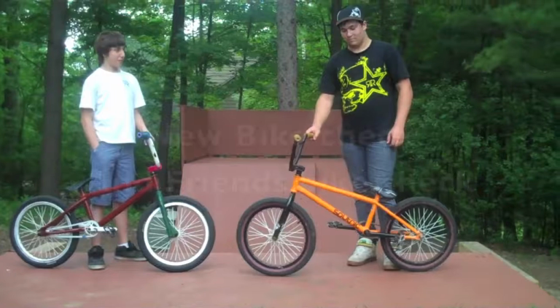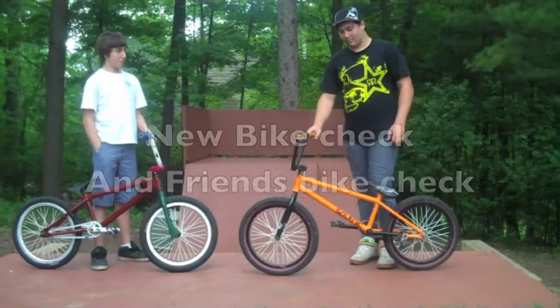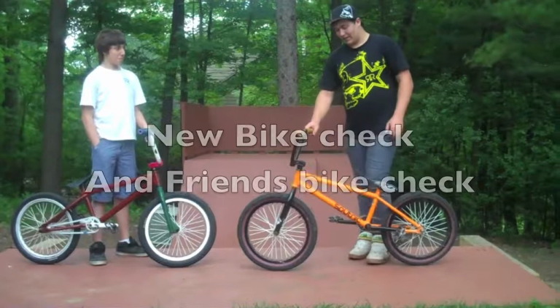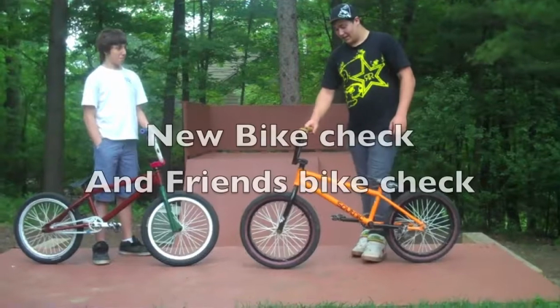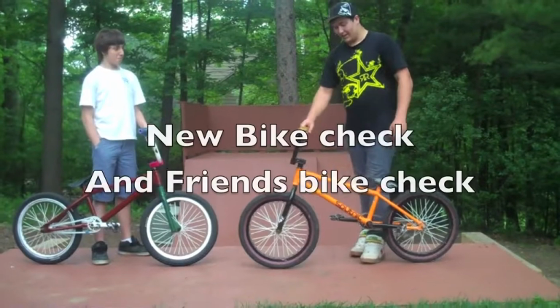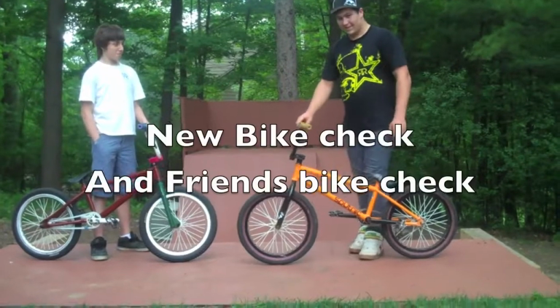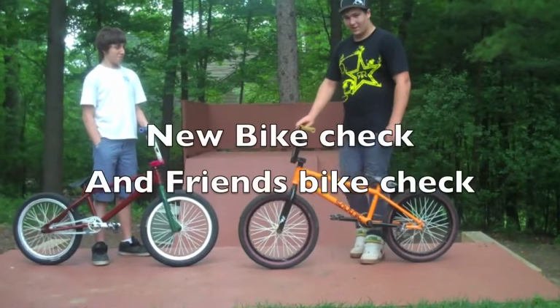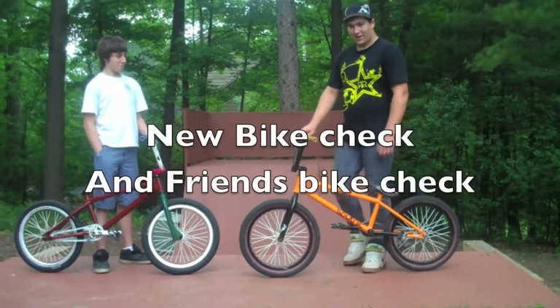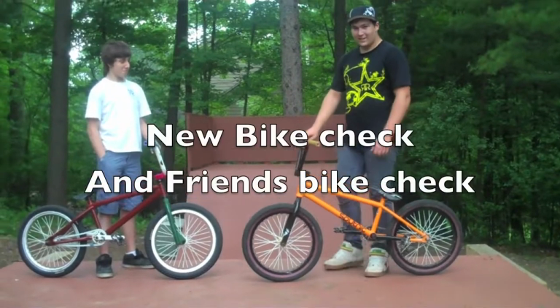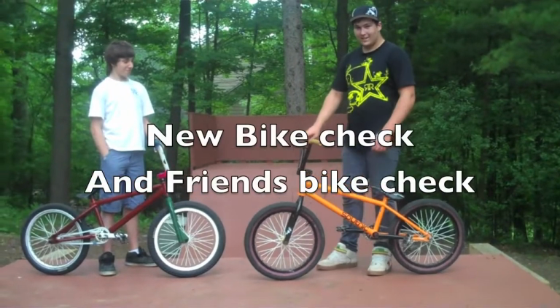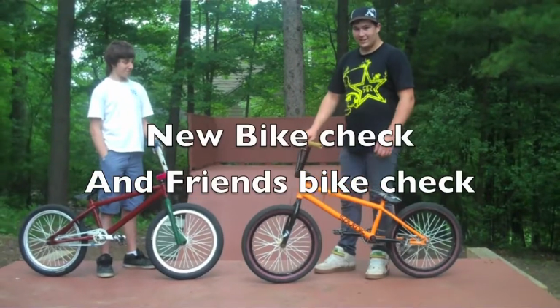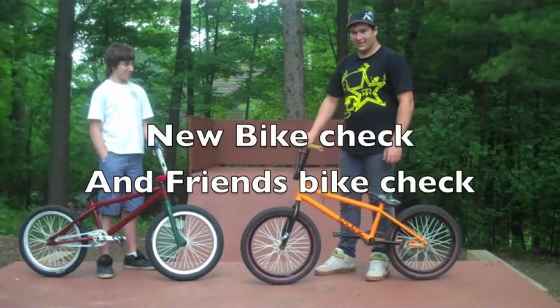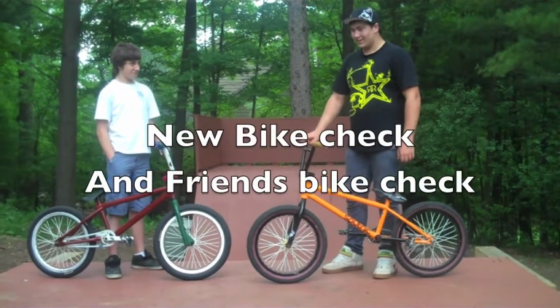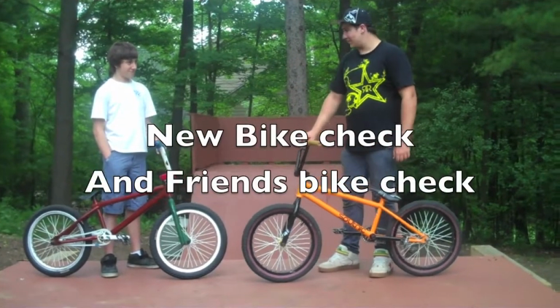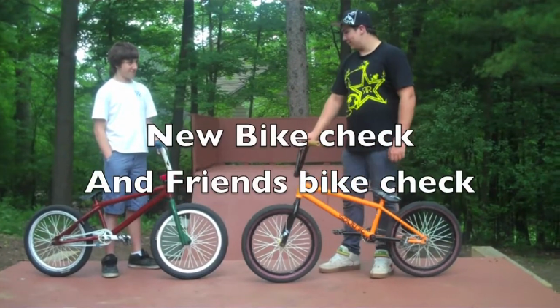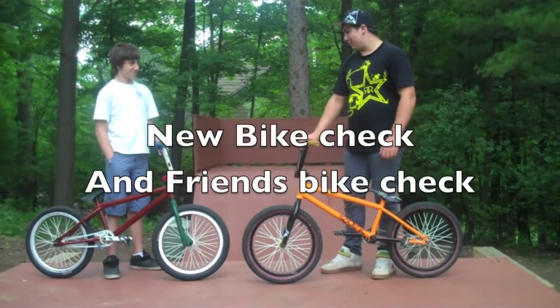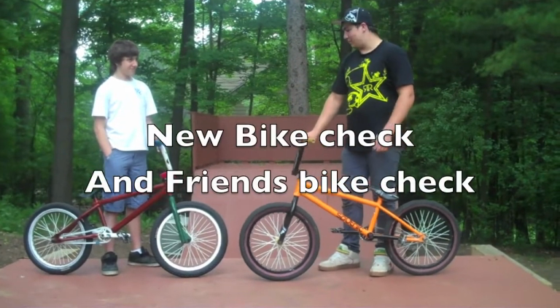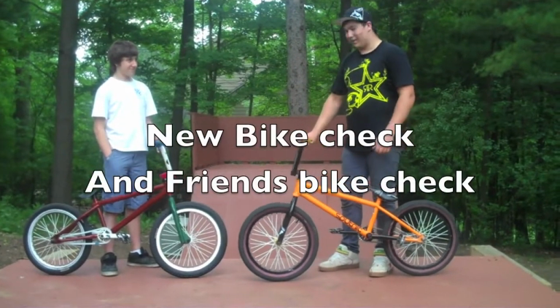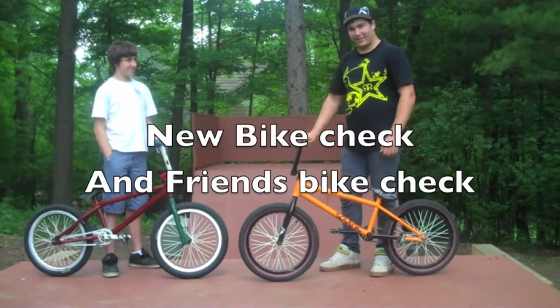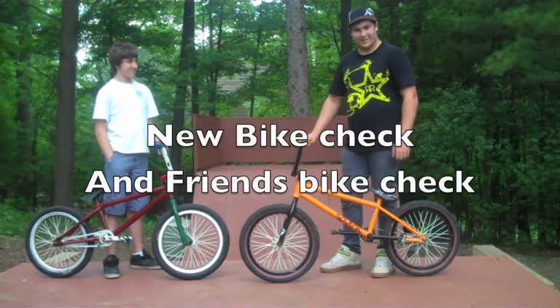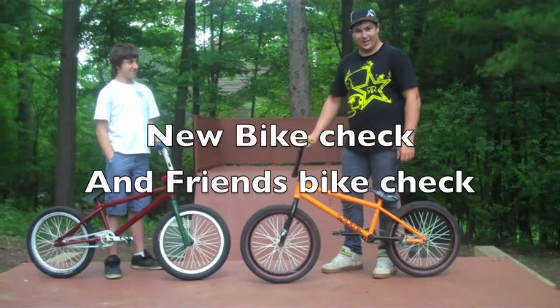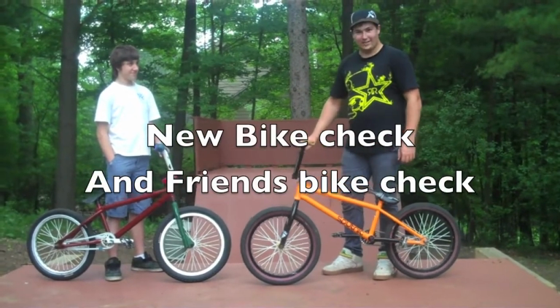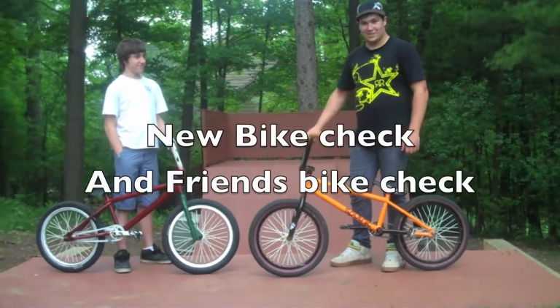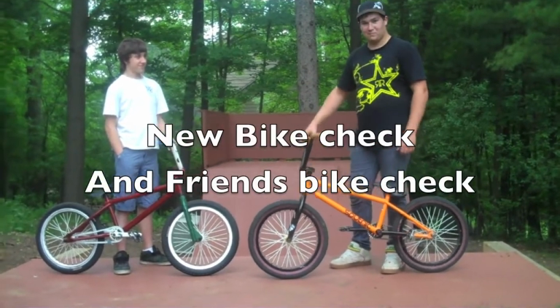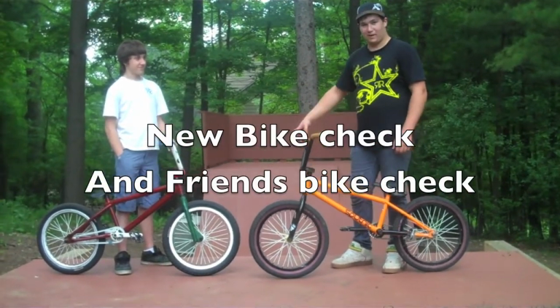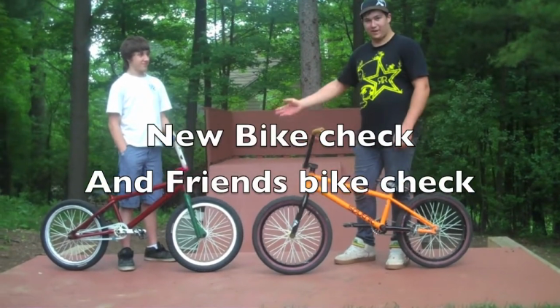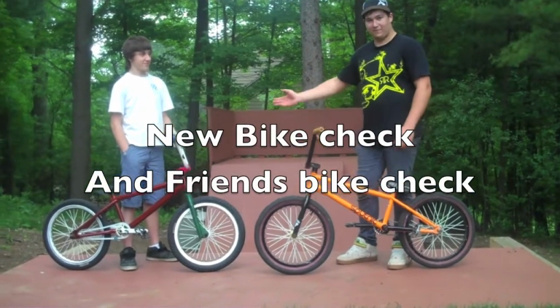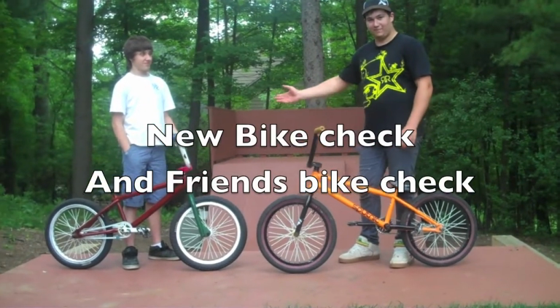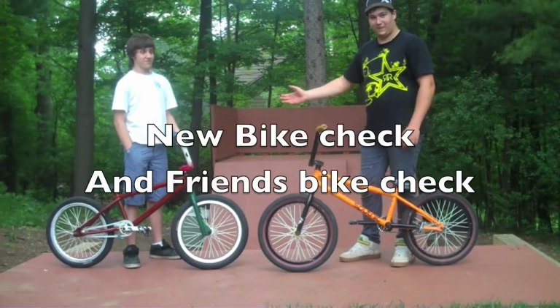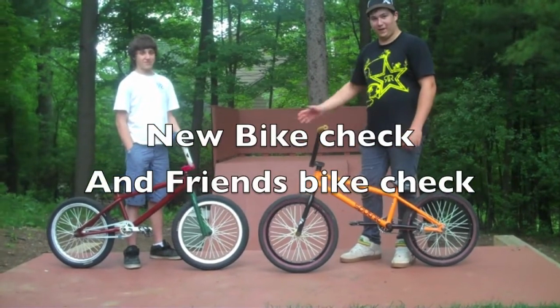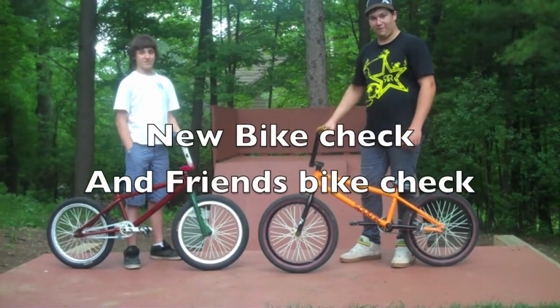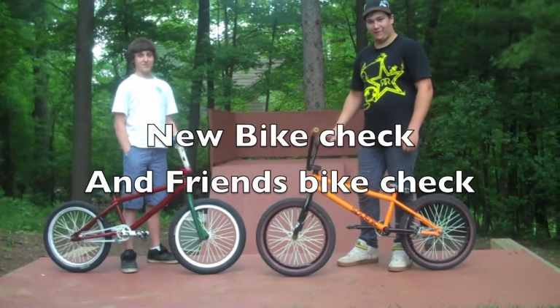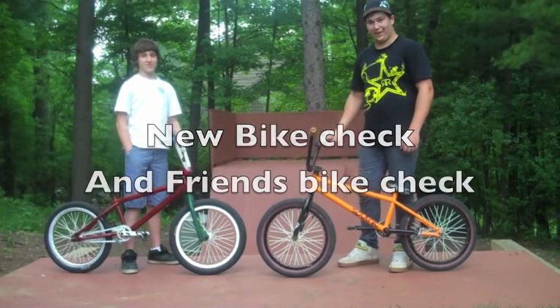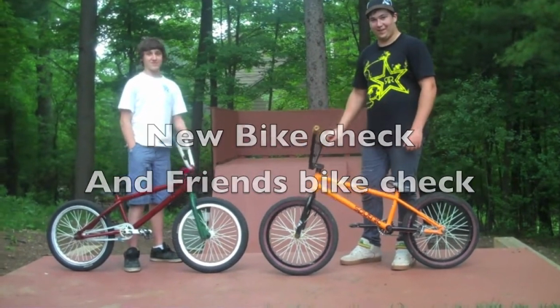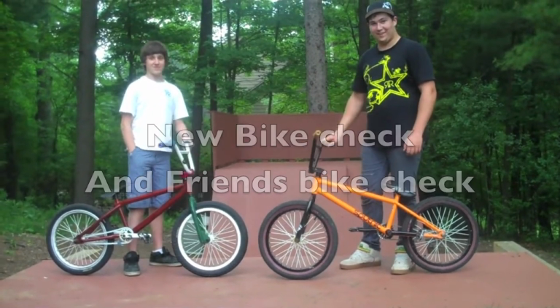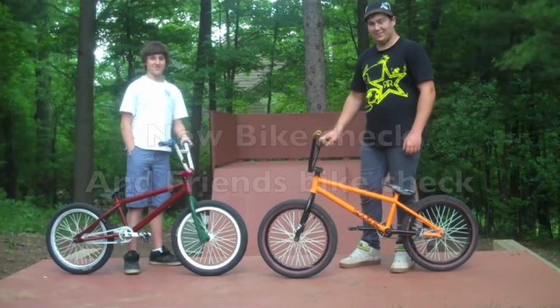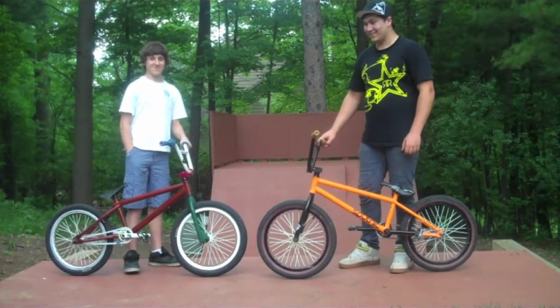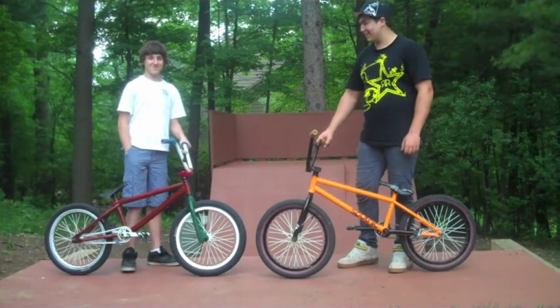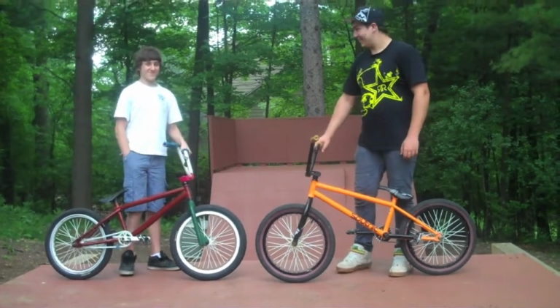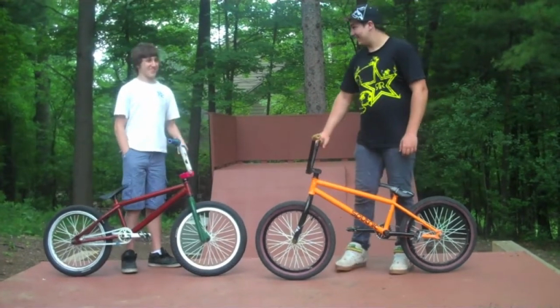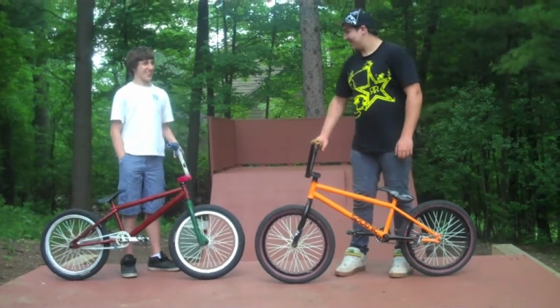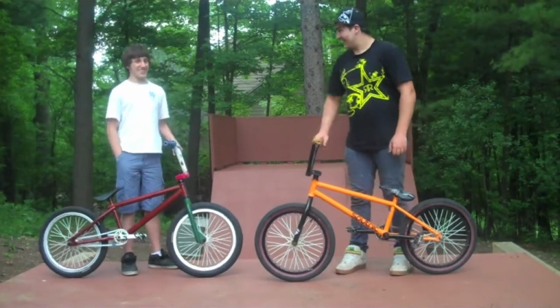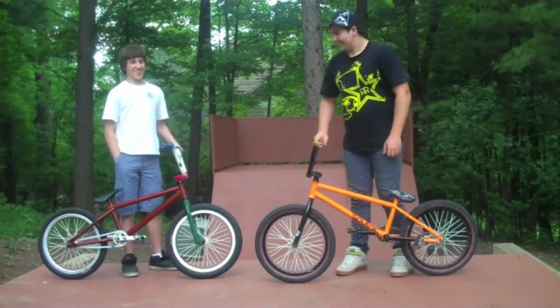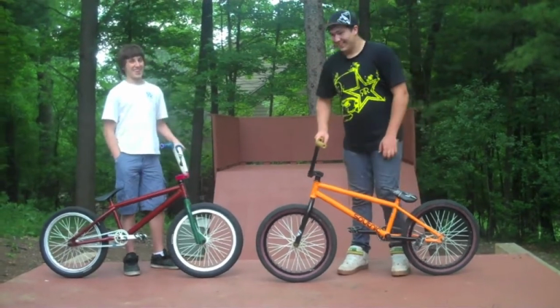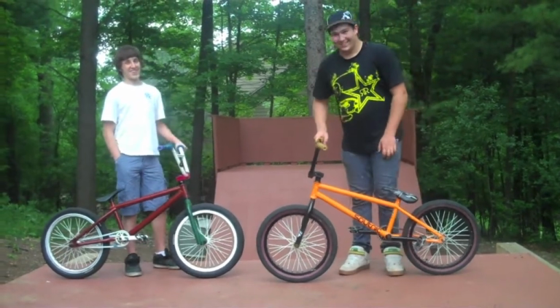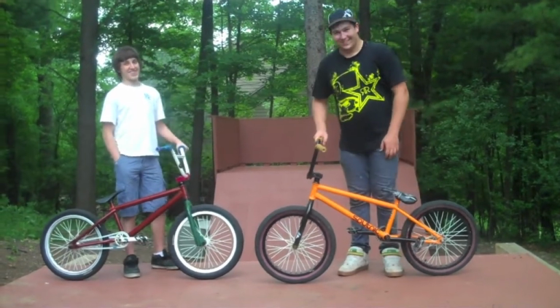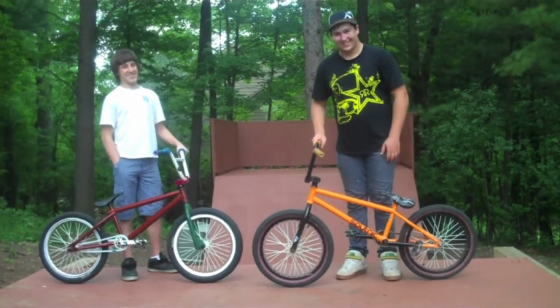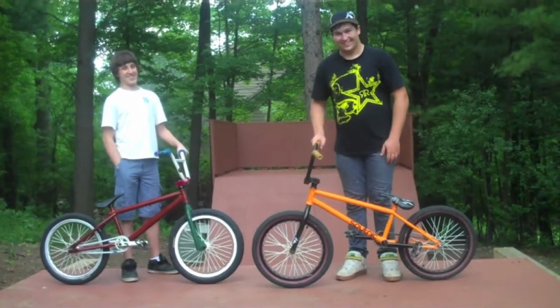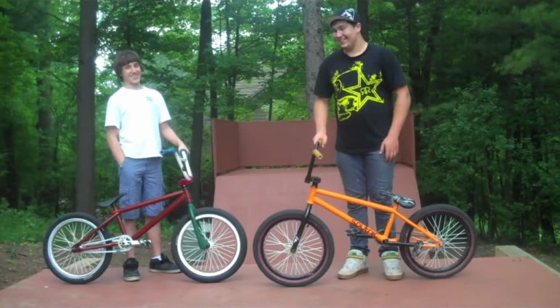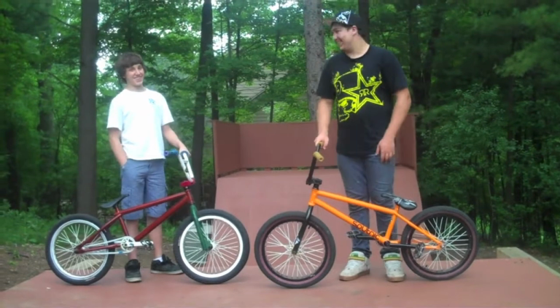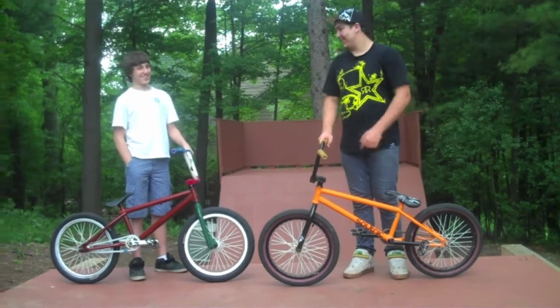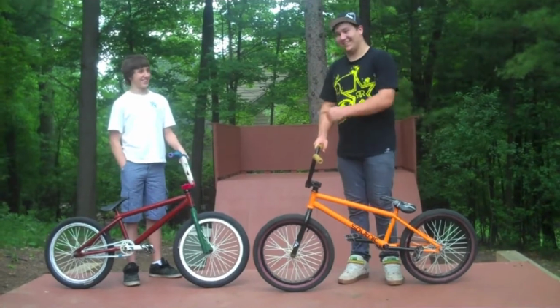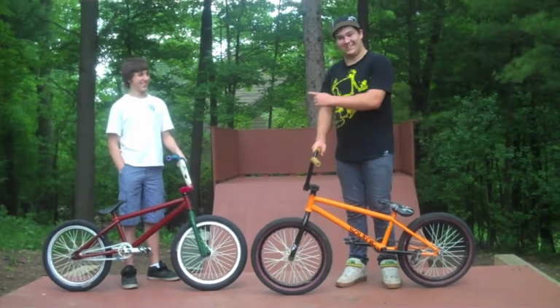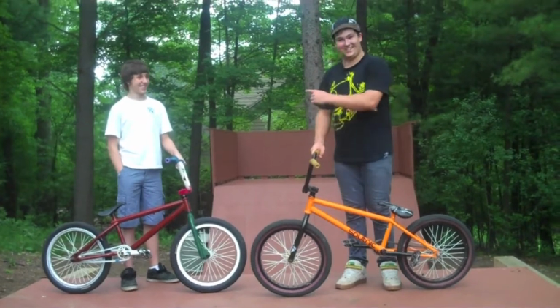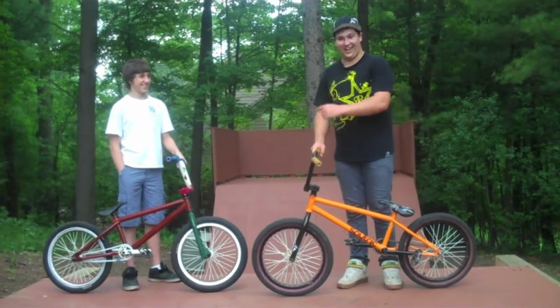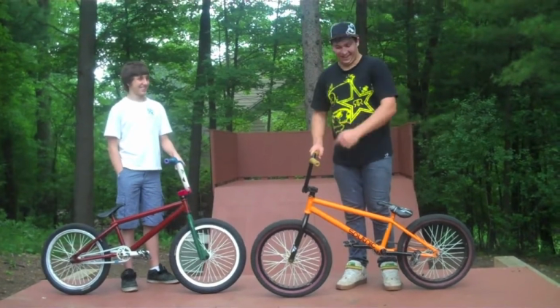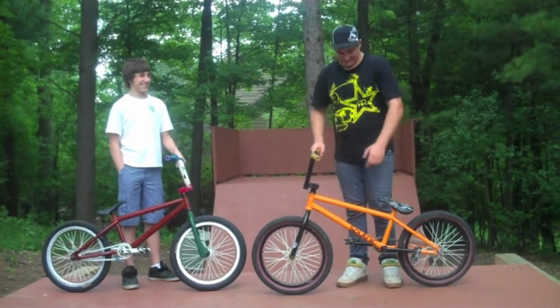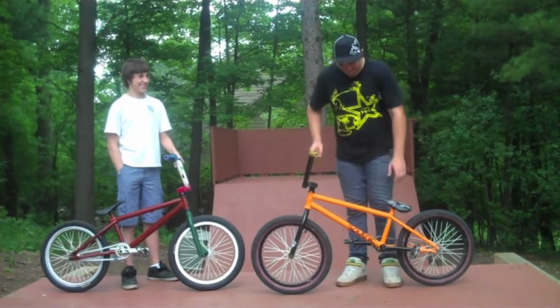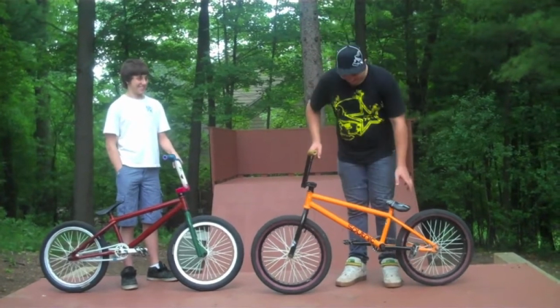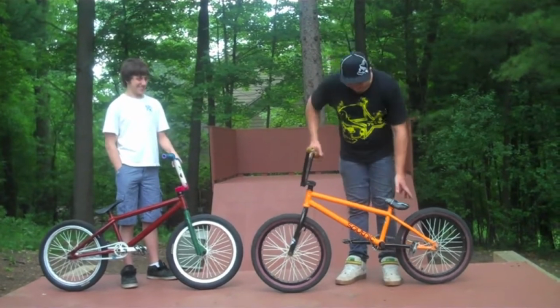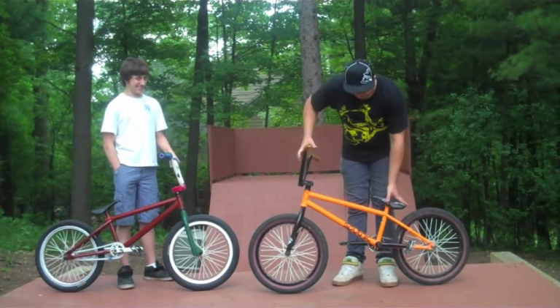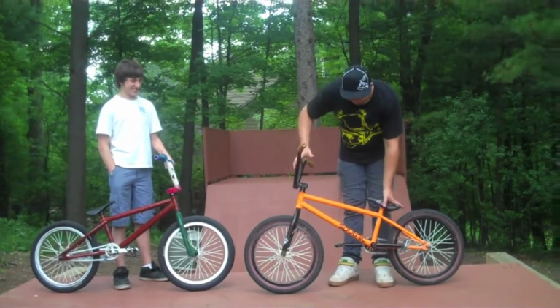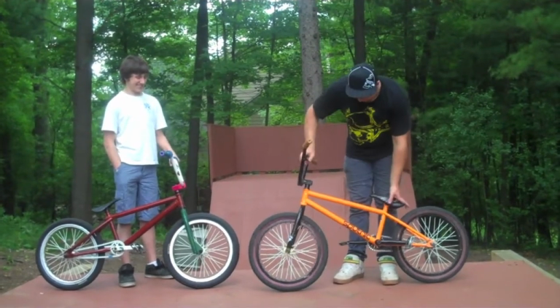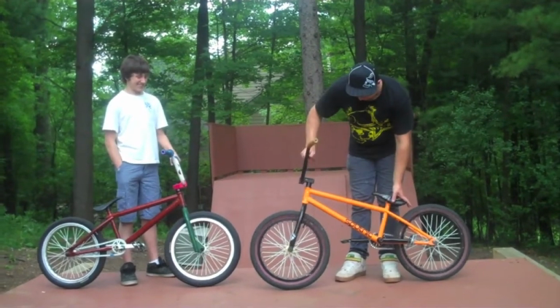This is Austin and this is a double bike check. This is my gay friend Alex. He's not gay. He's gay. All right.